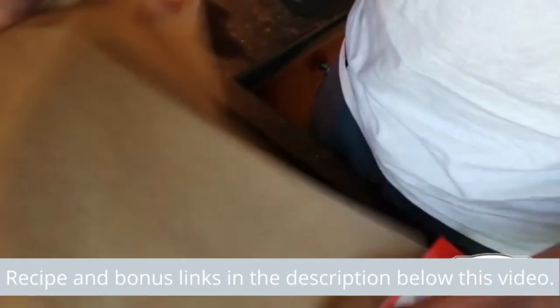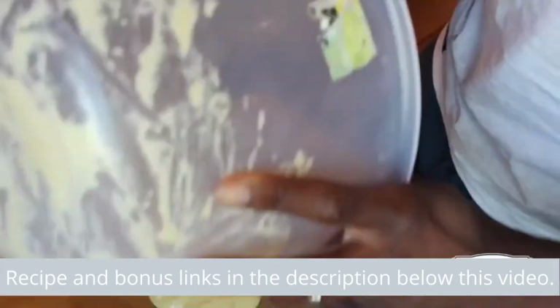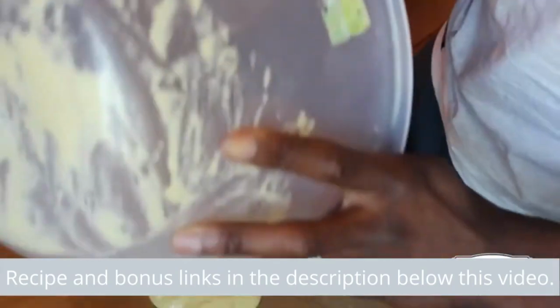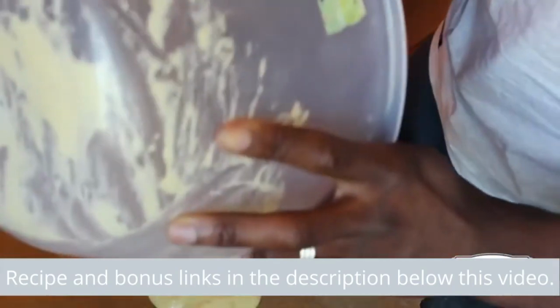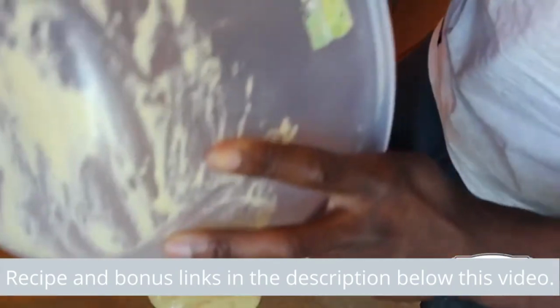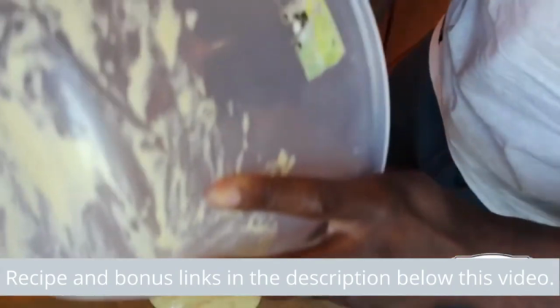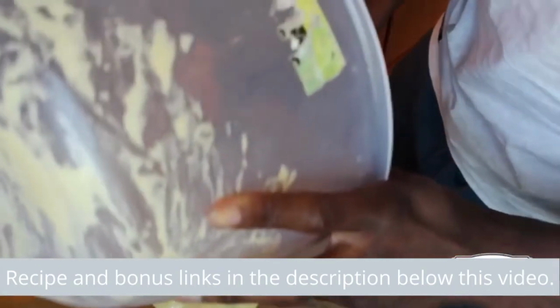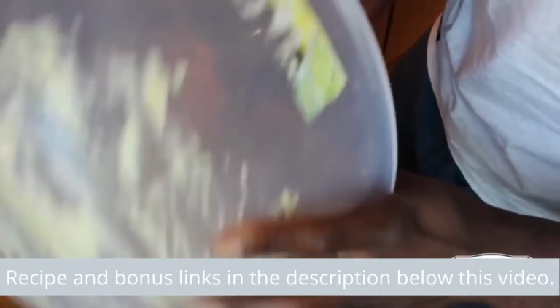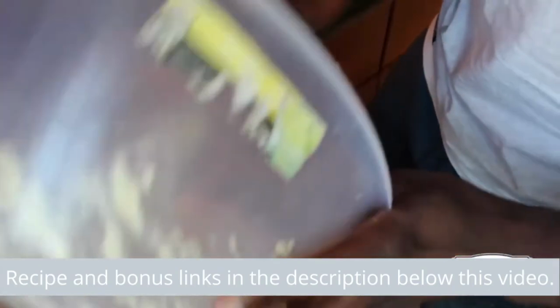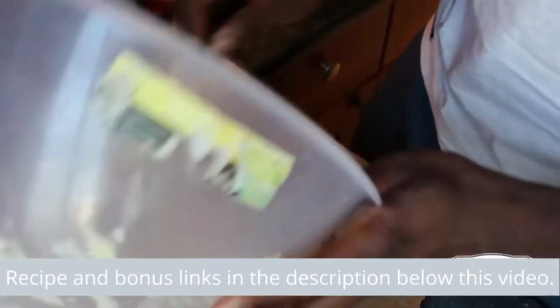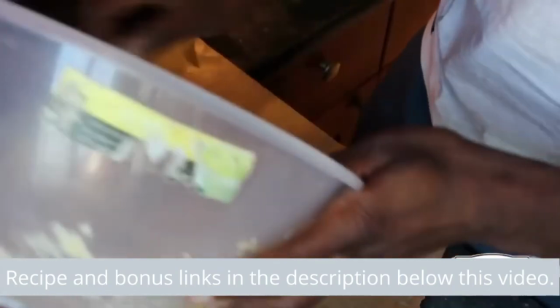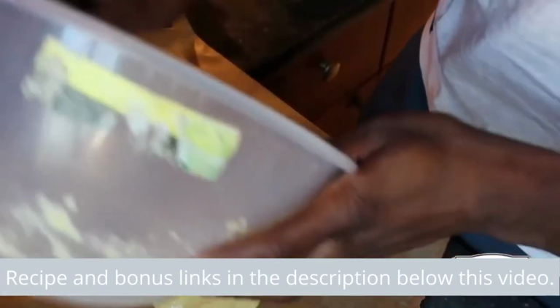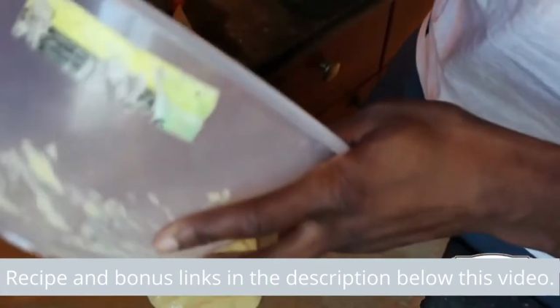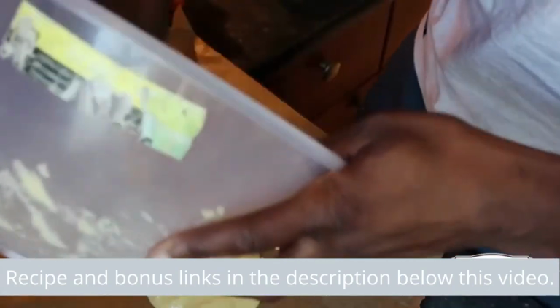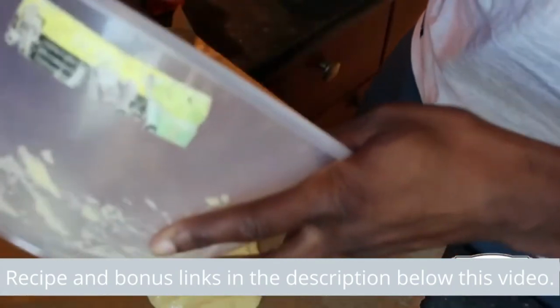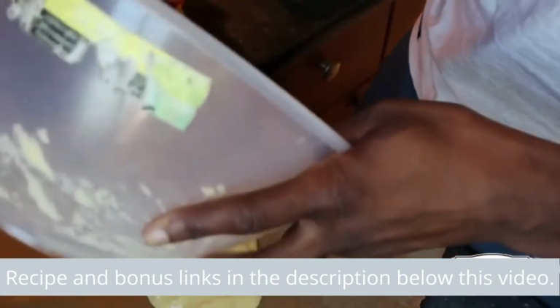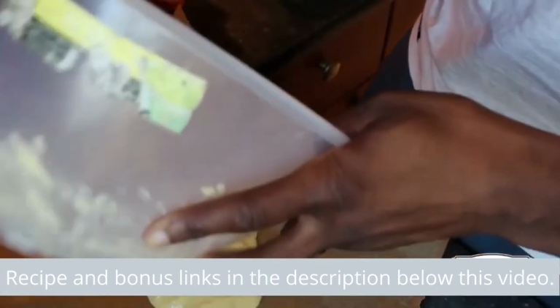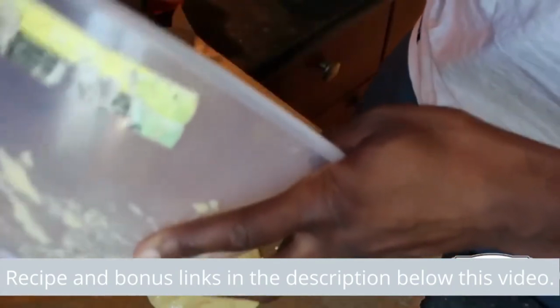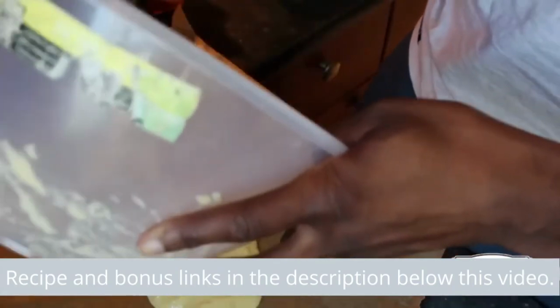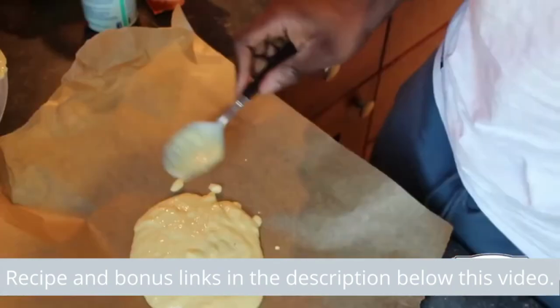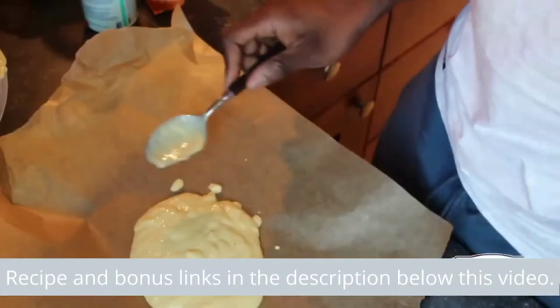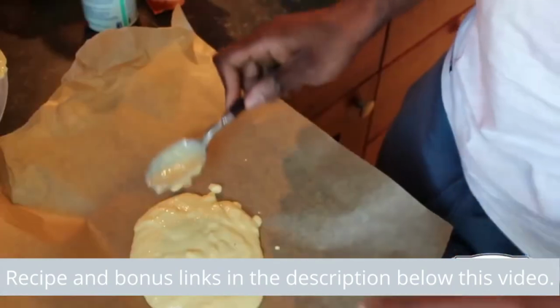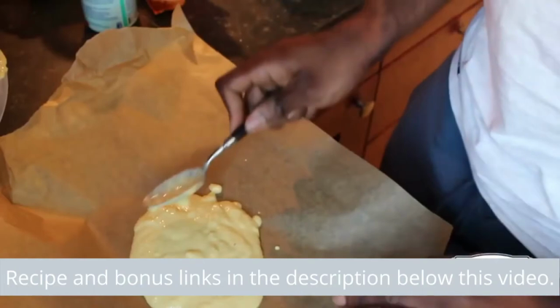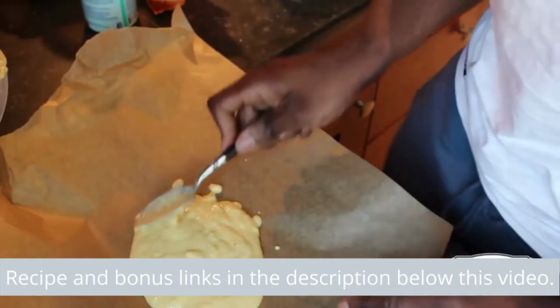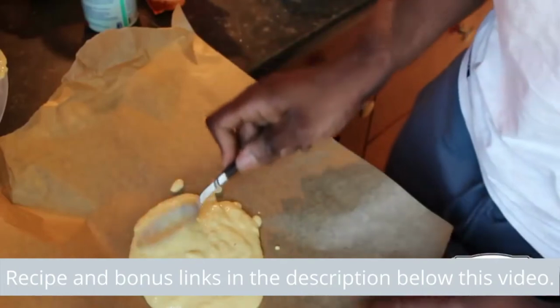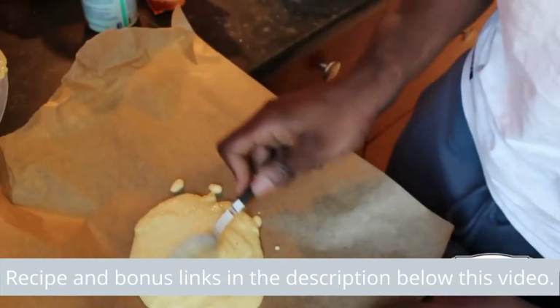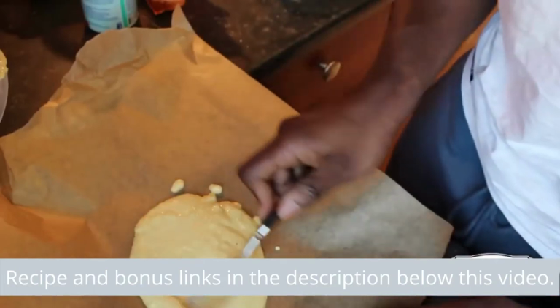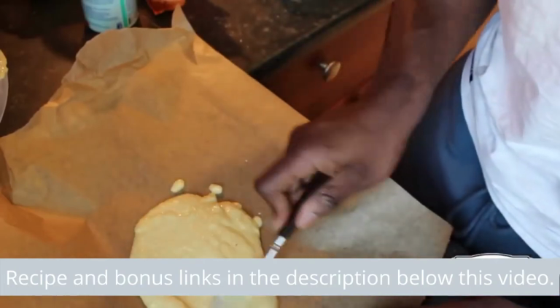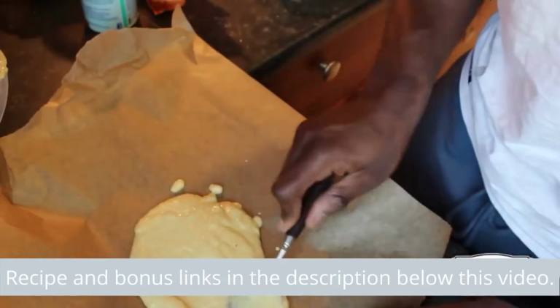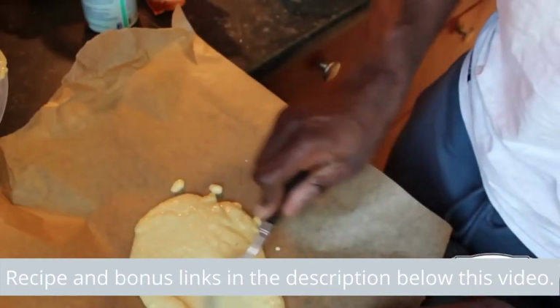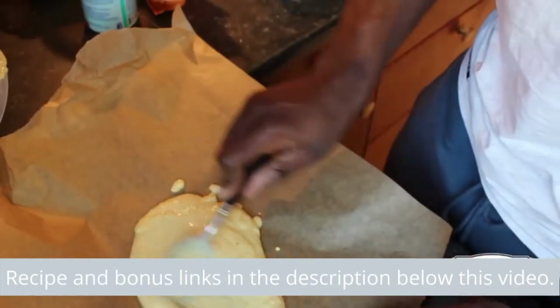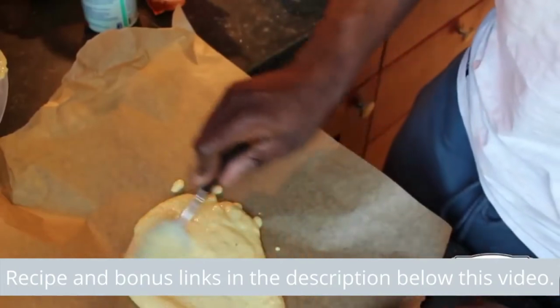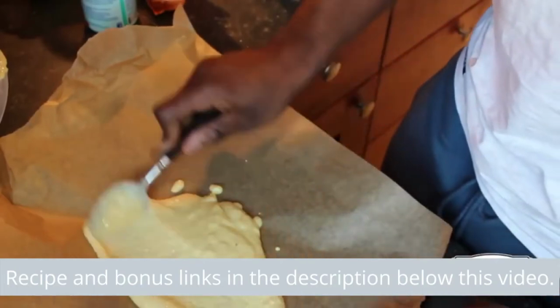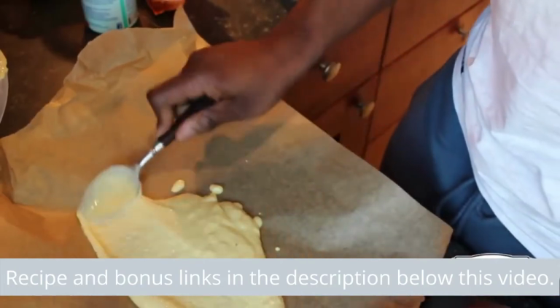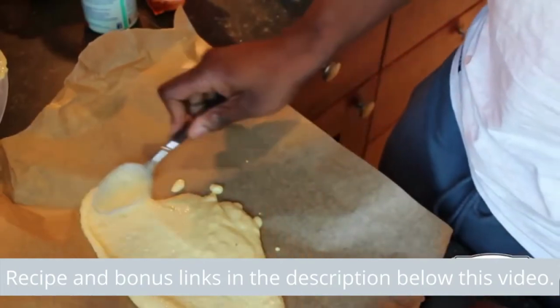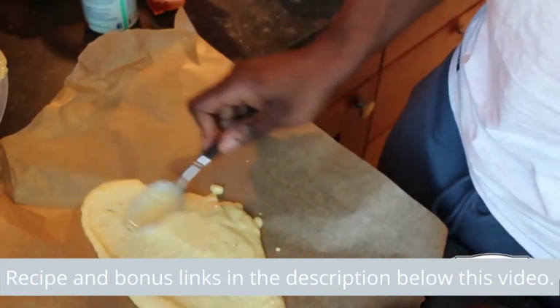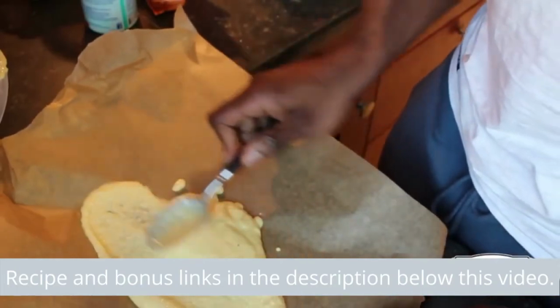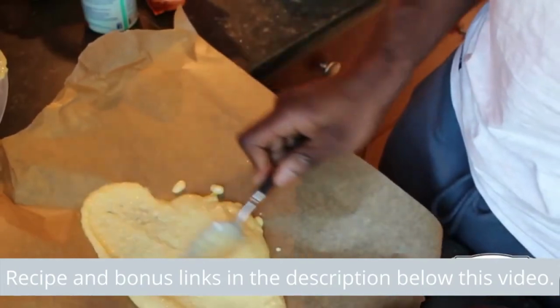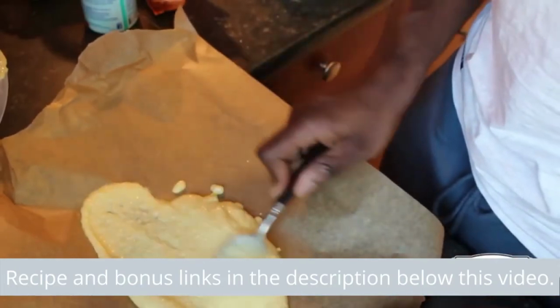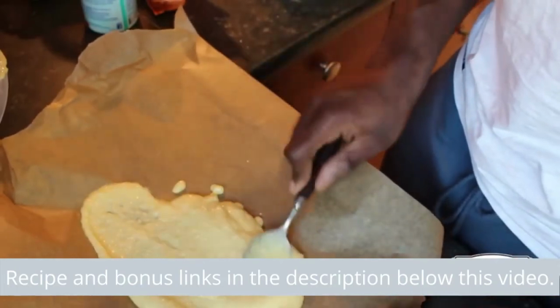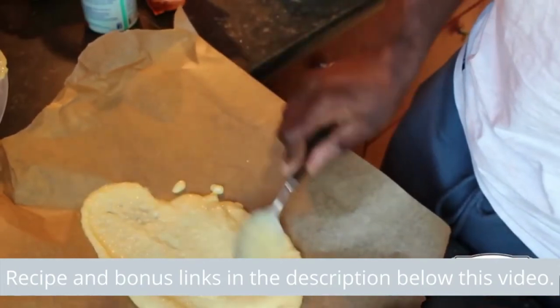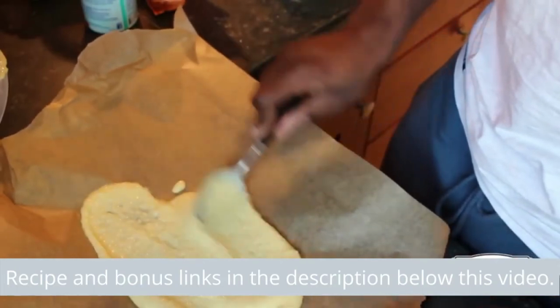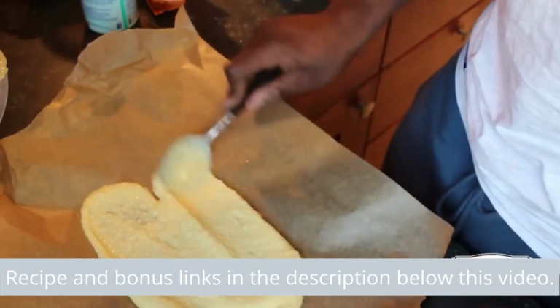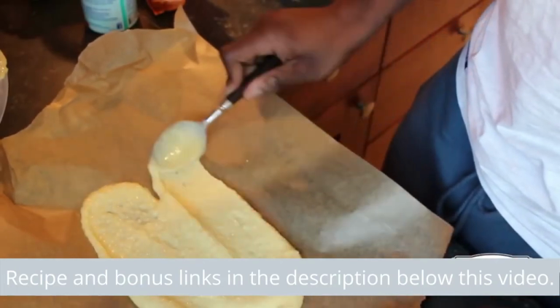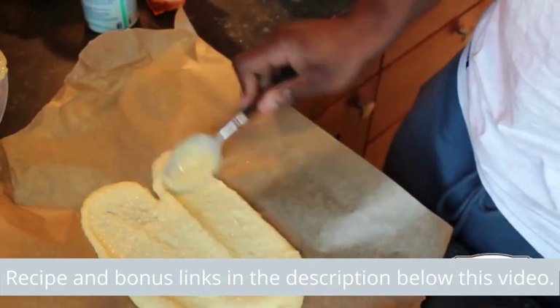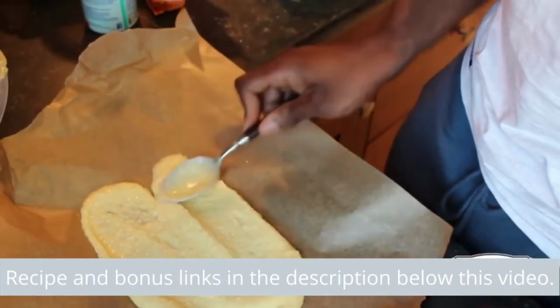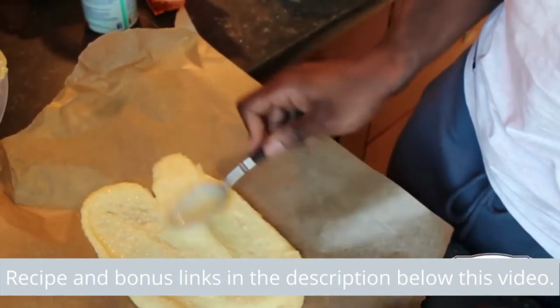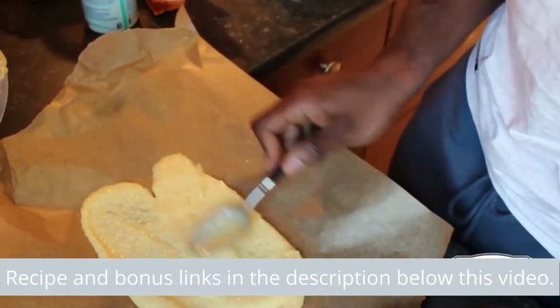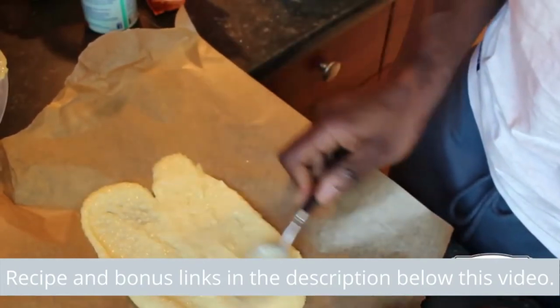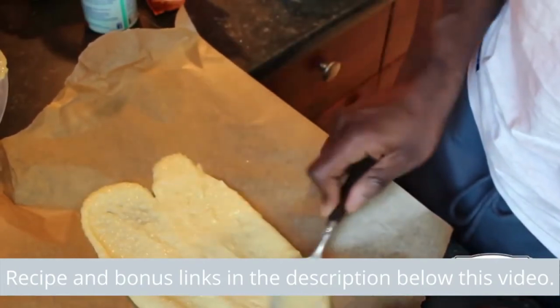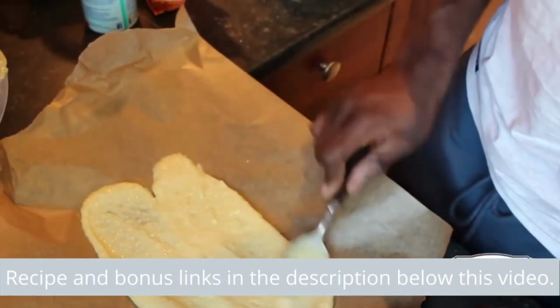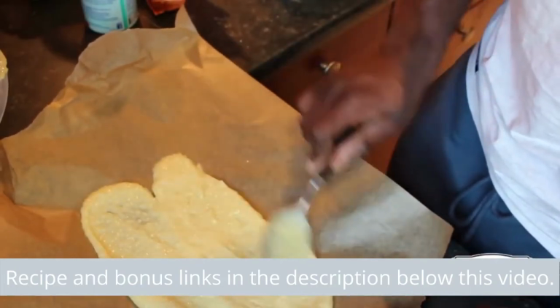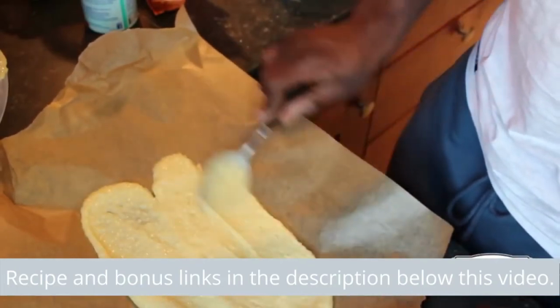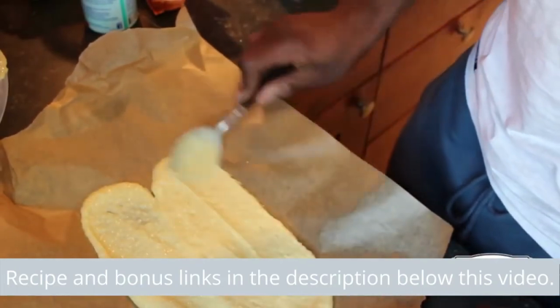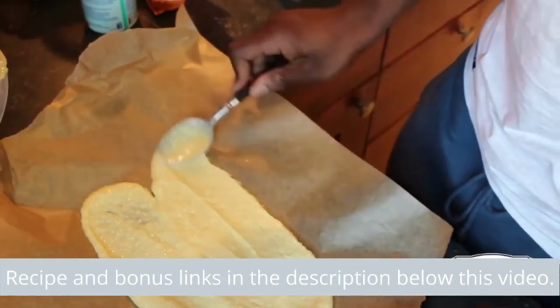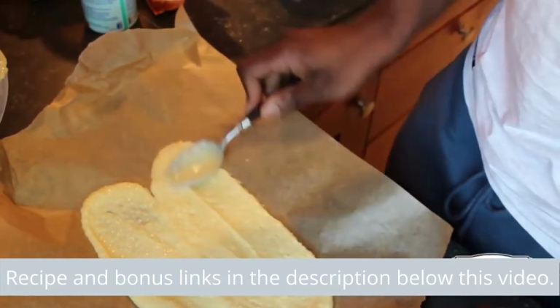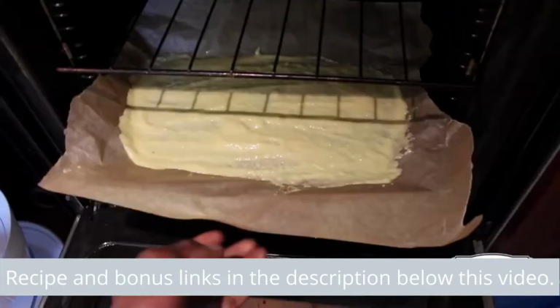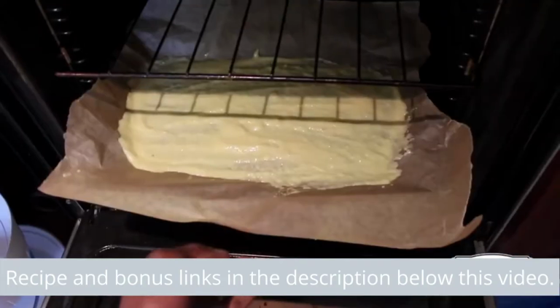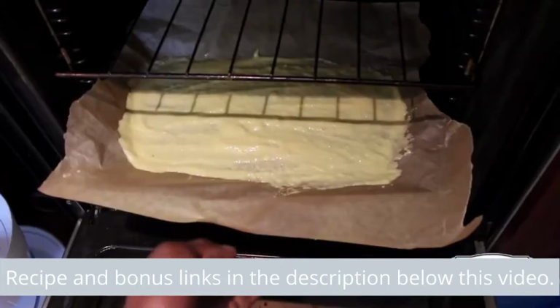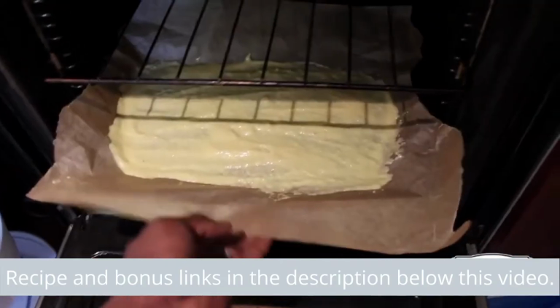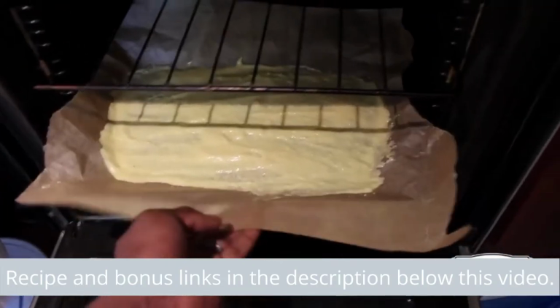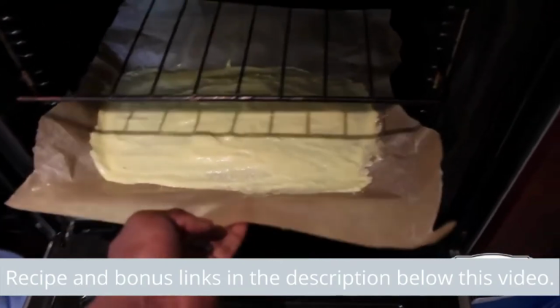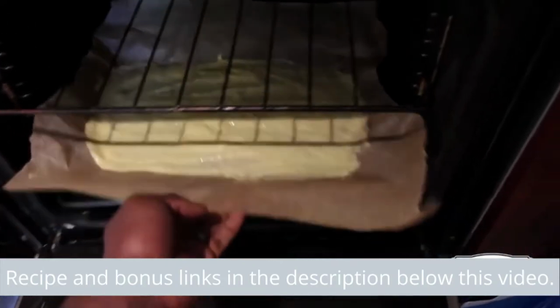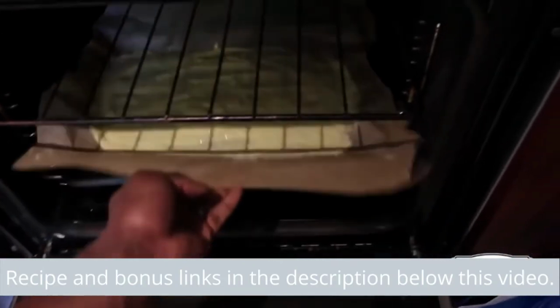Spread it on. Spread it out. Put it in the oven.